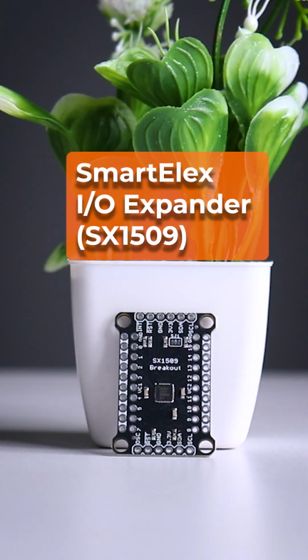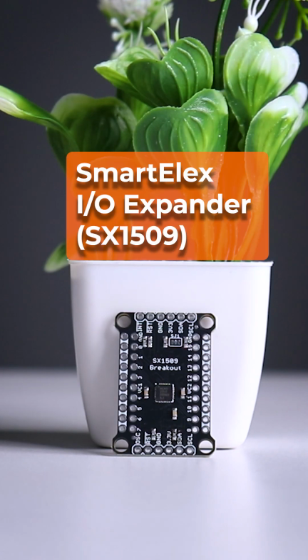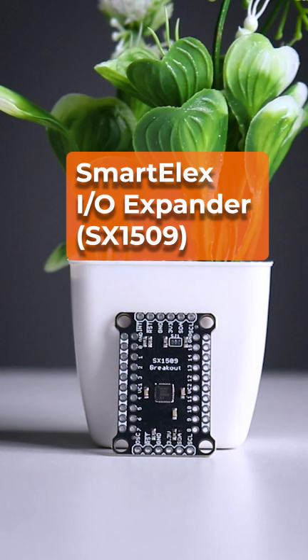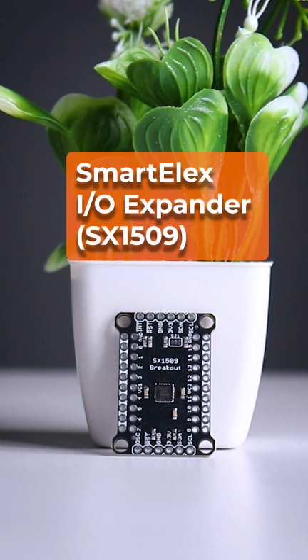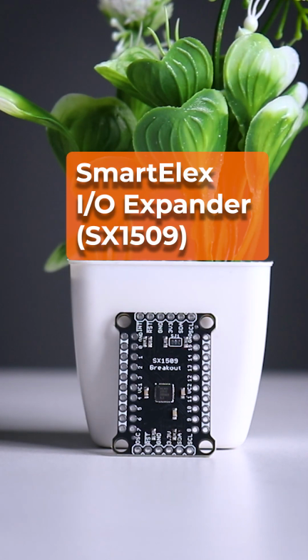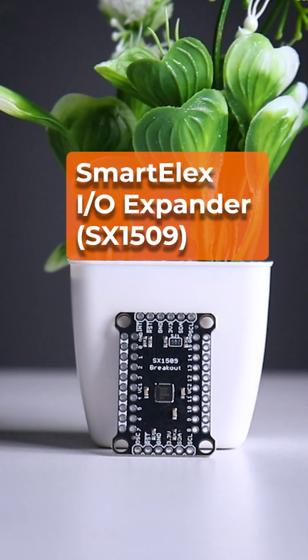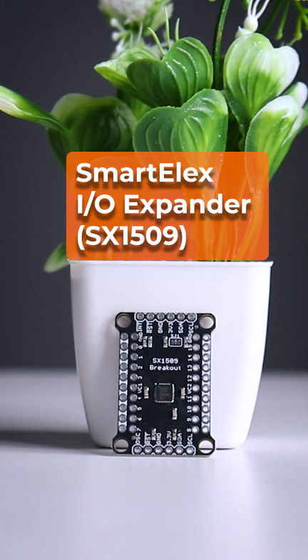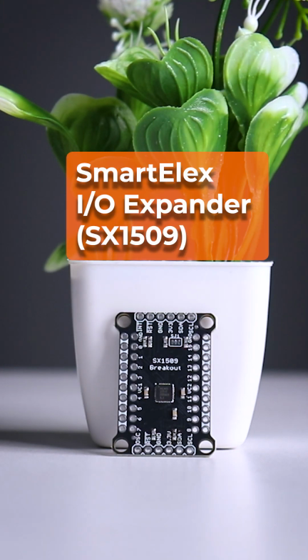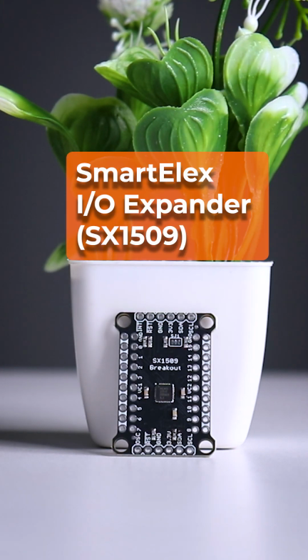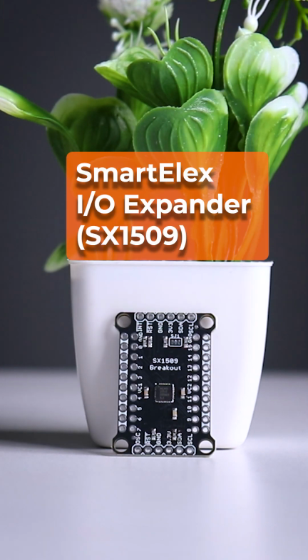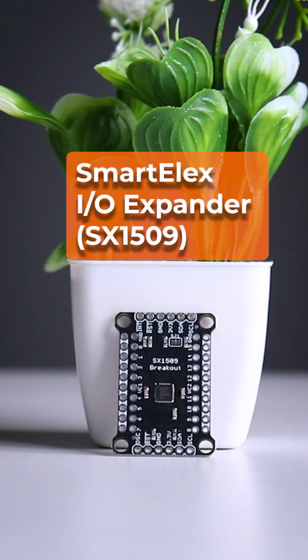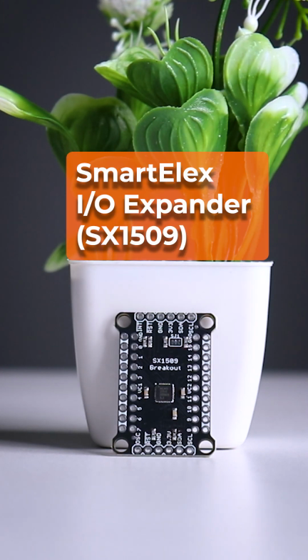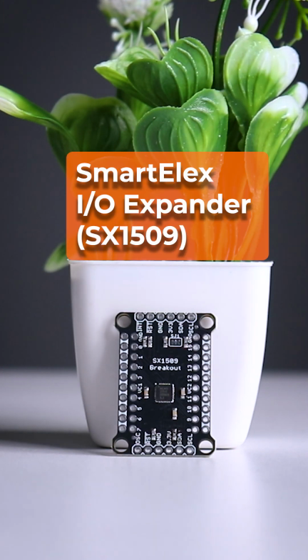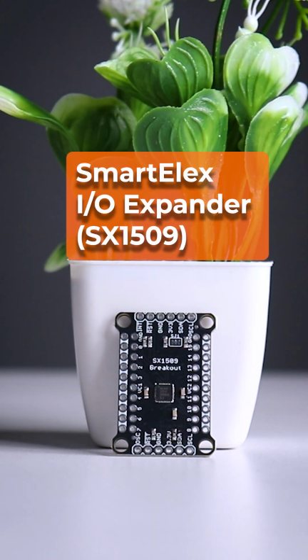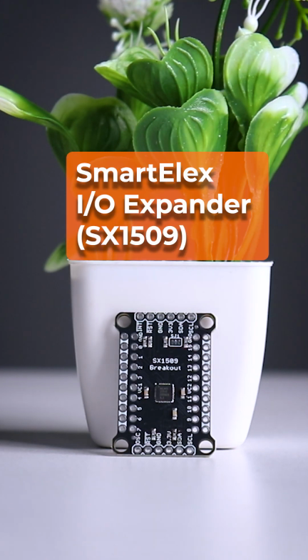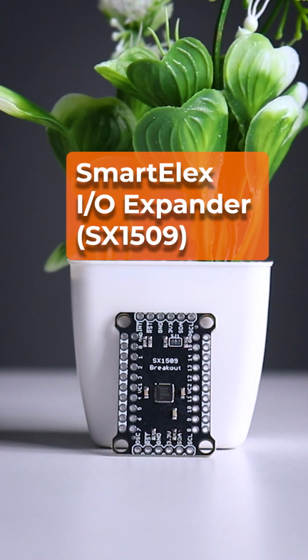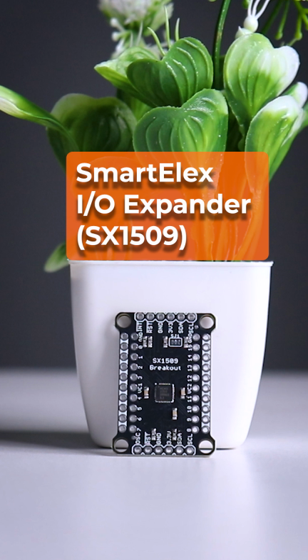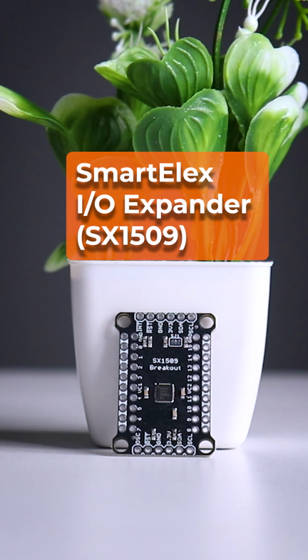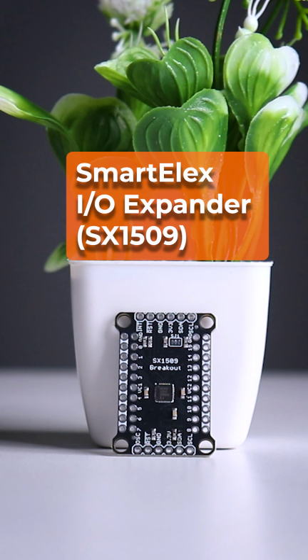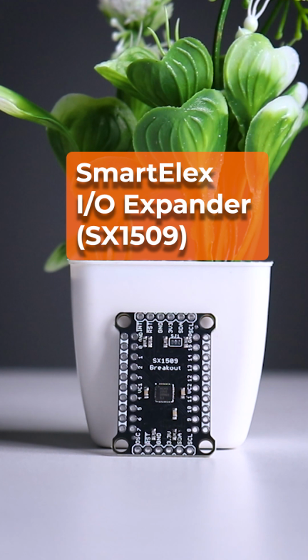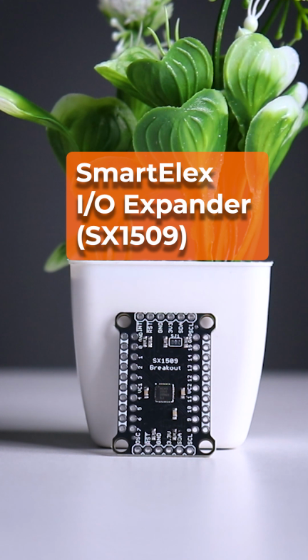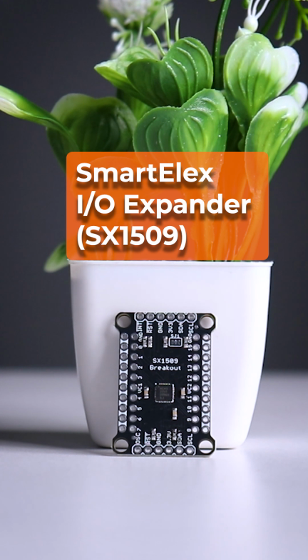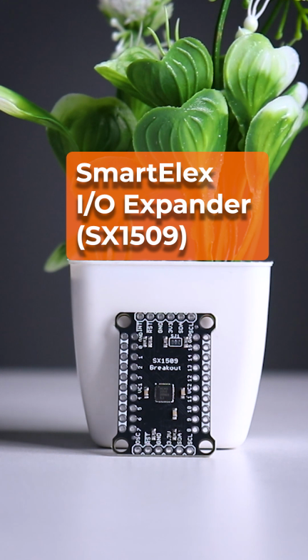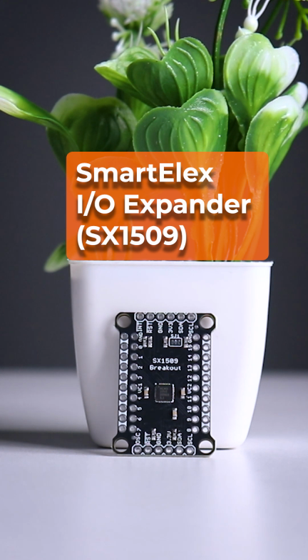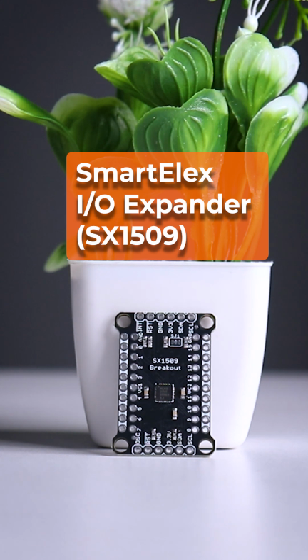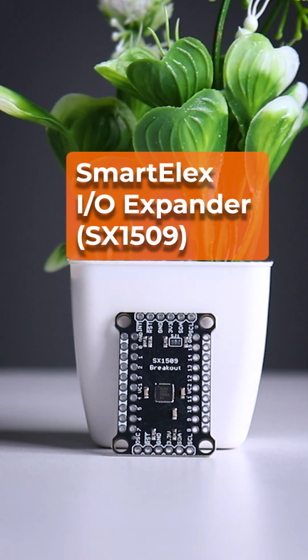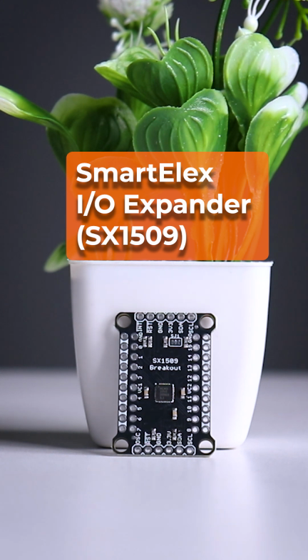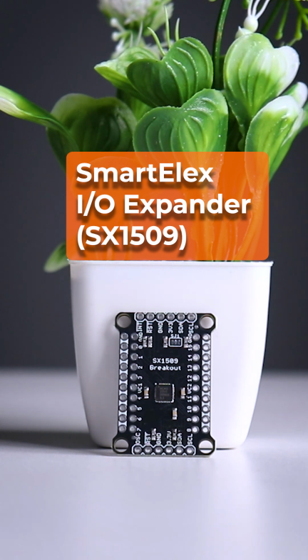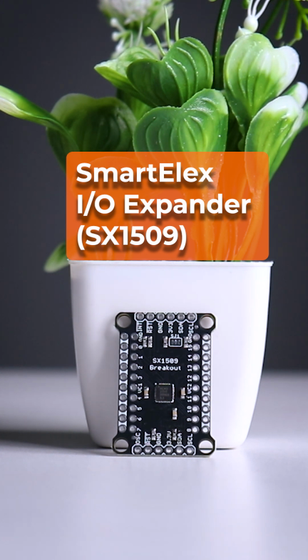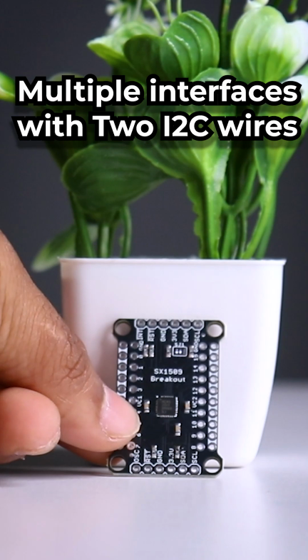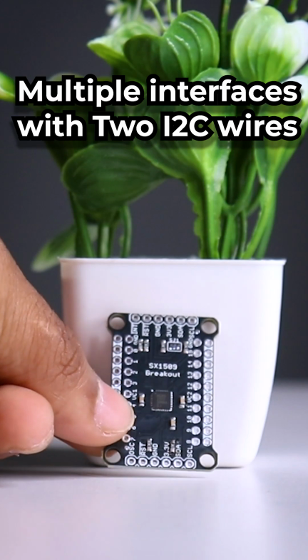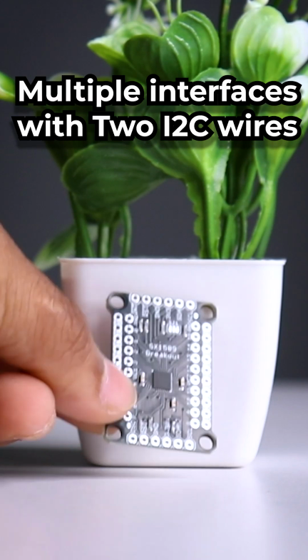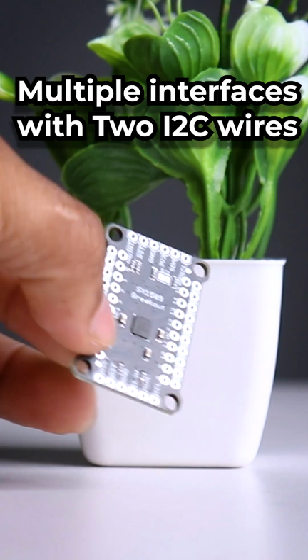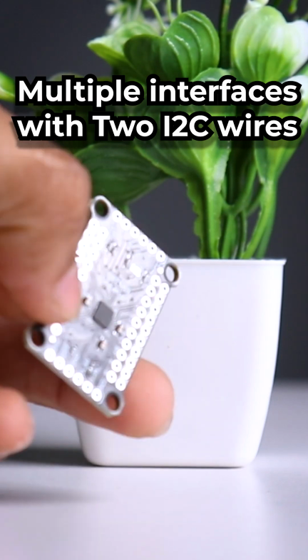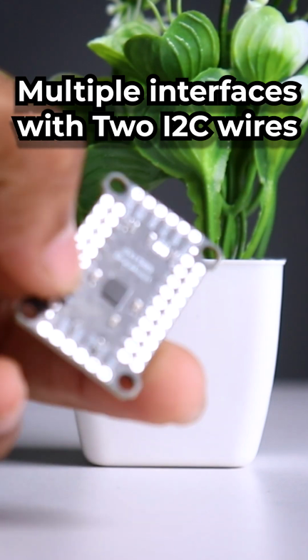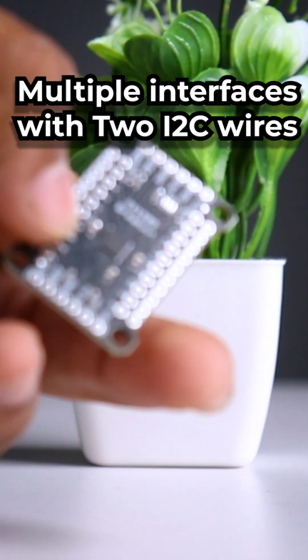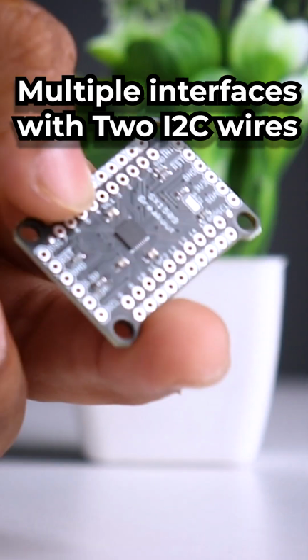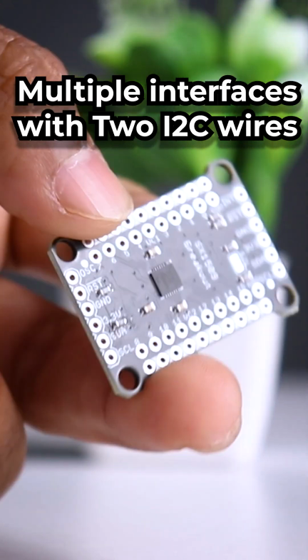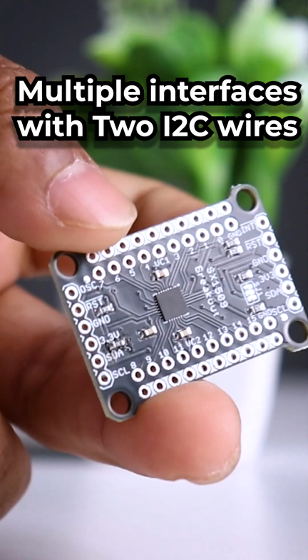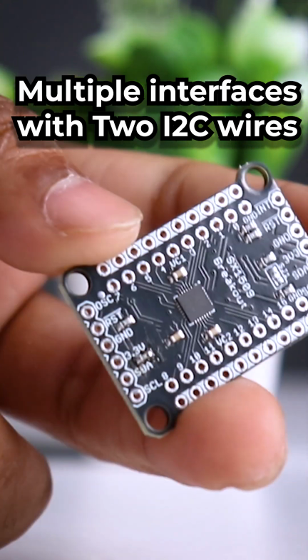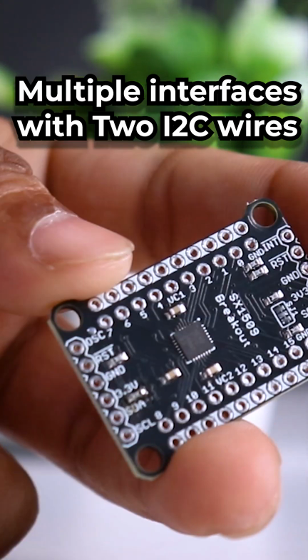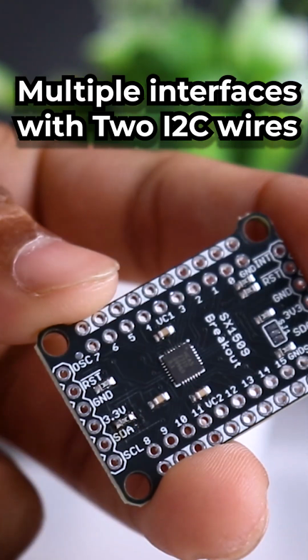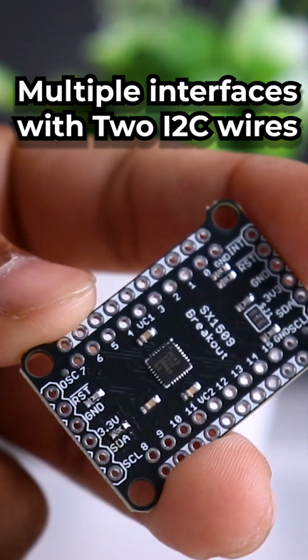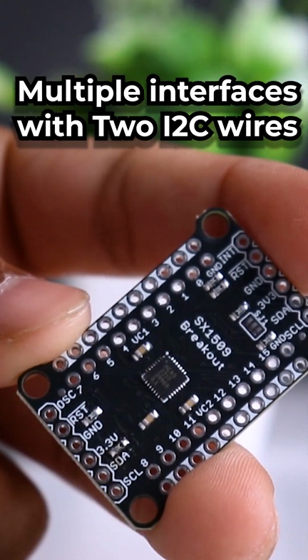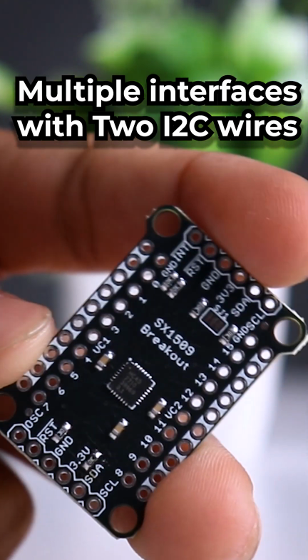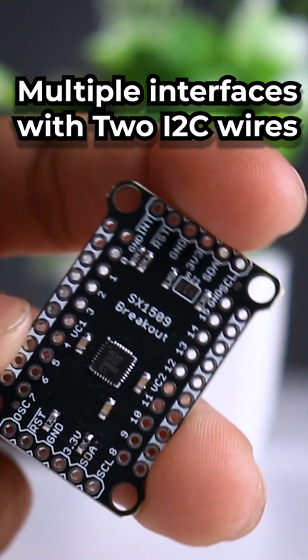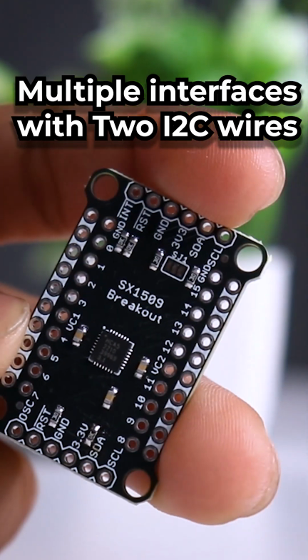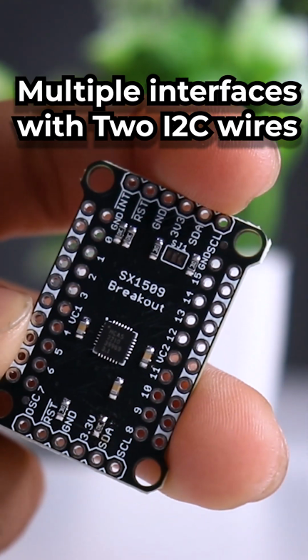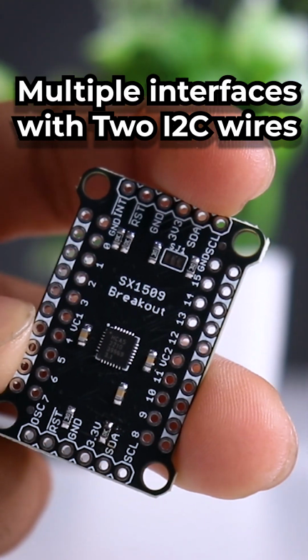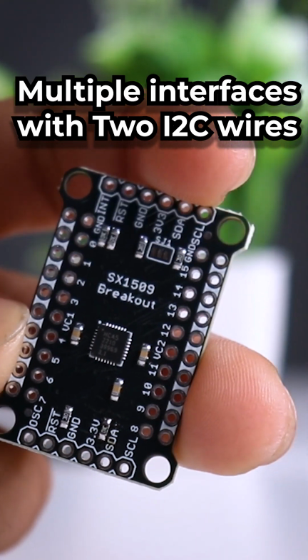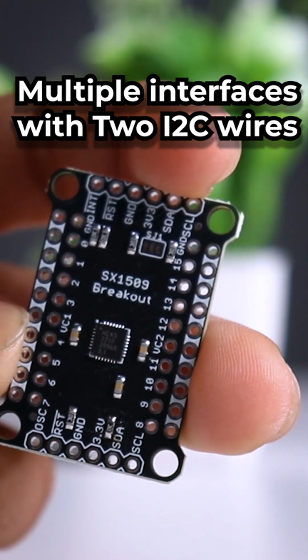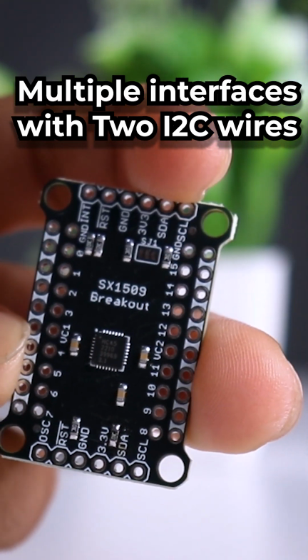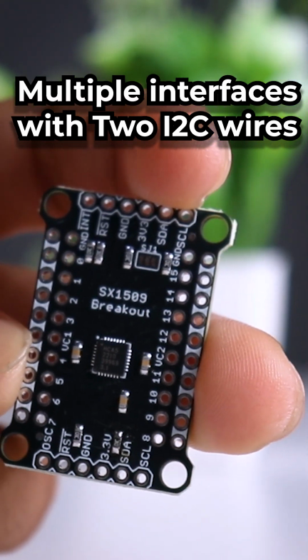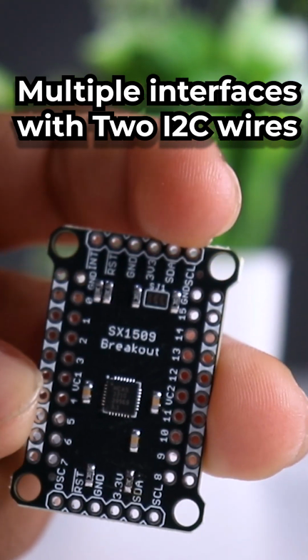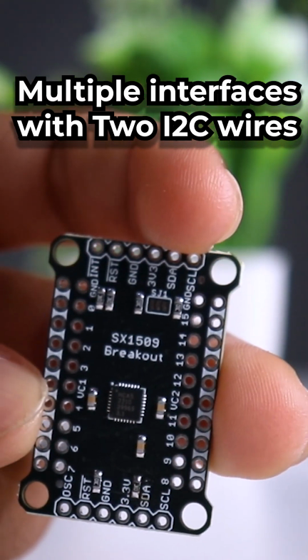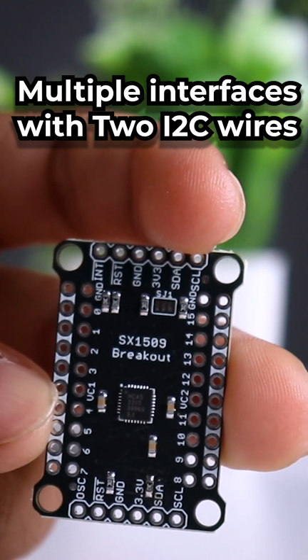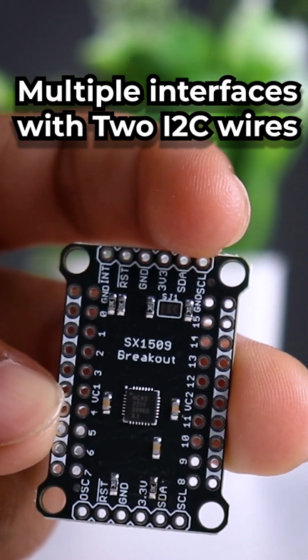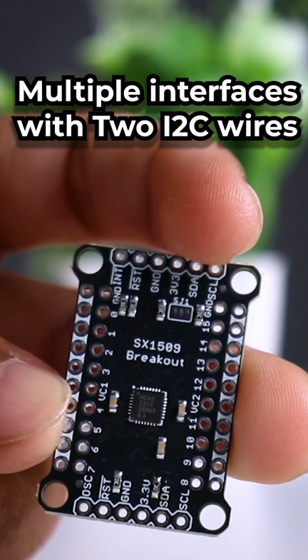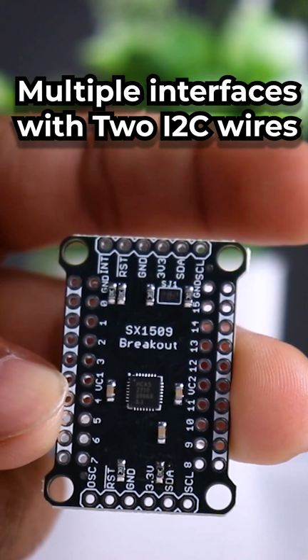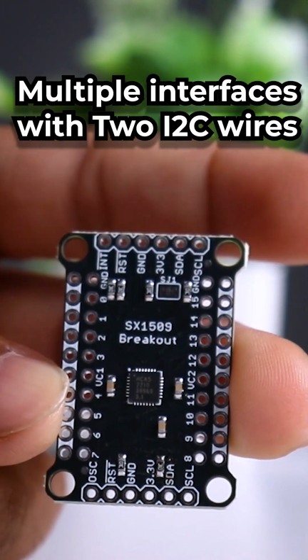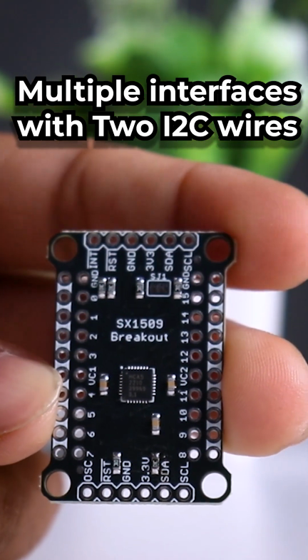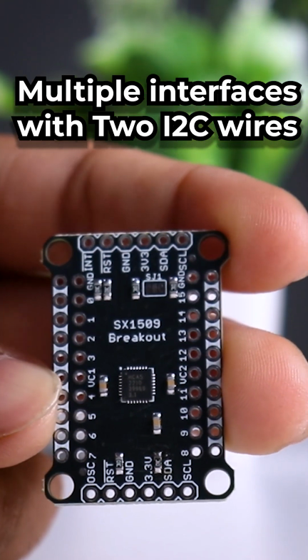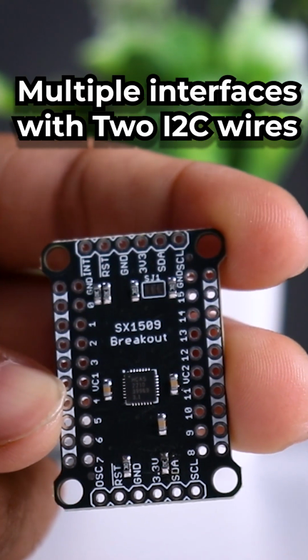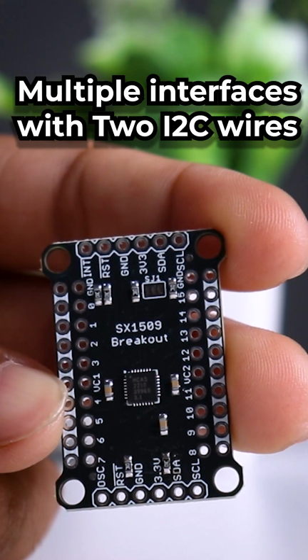Smartelex I/O Expander SX1509 — control LEDs, buttons, or sensors, all with just two I2C wires.